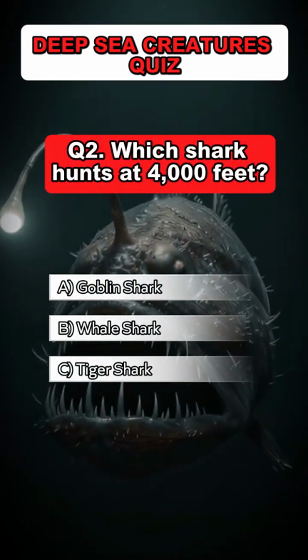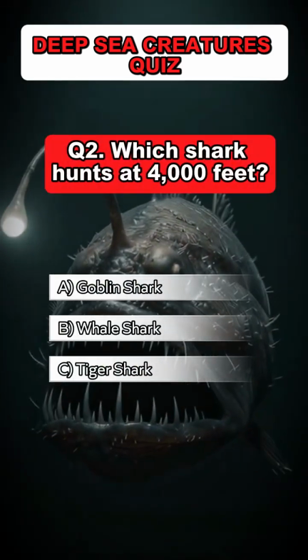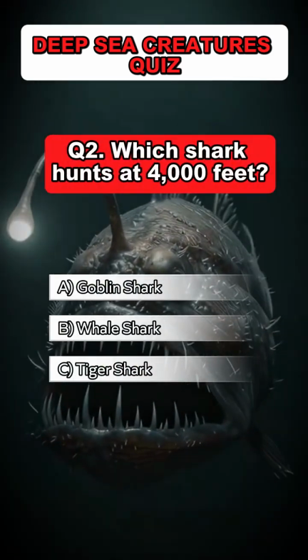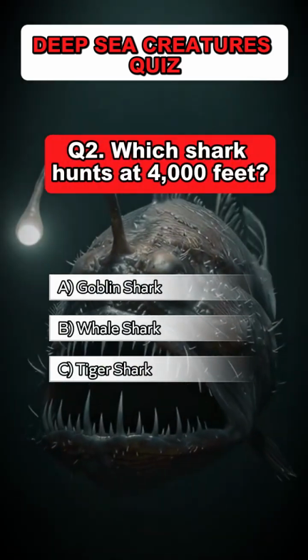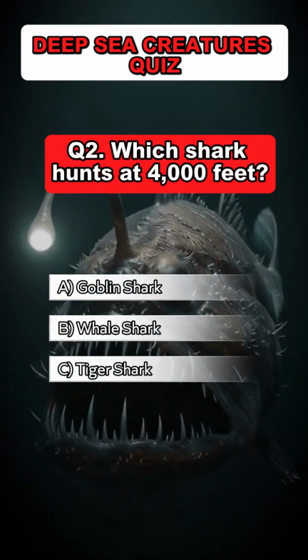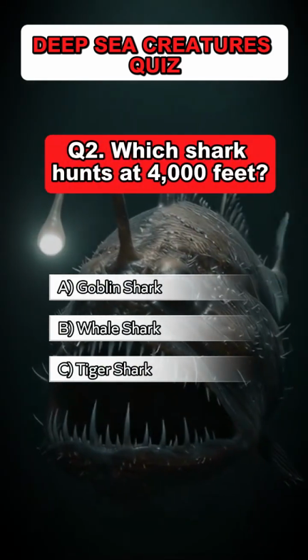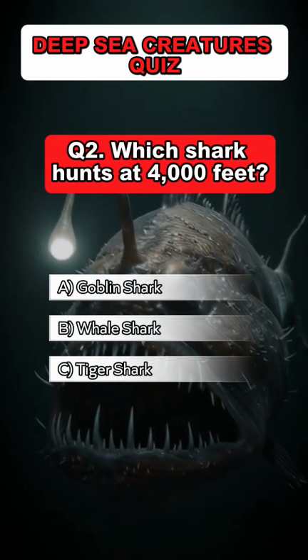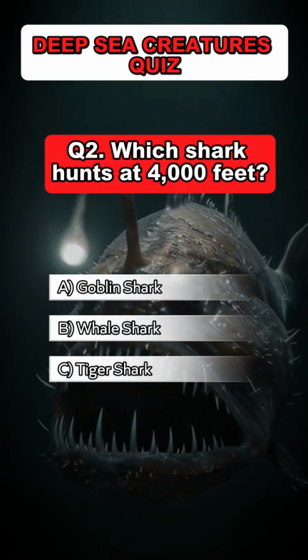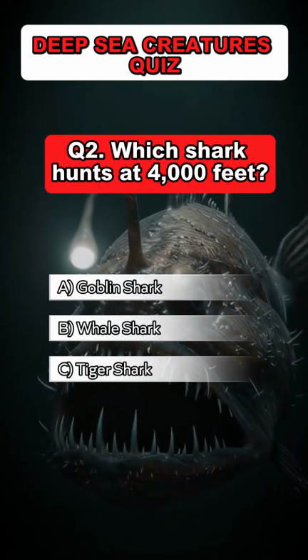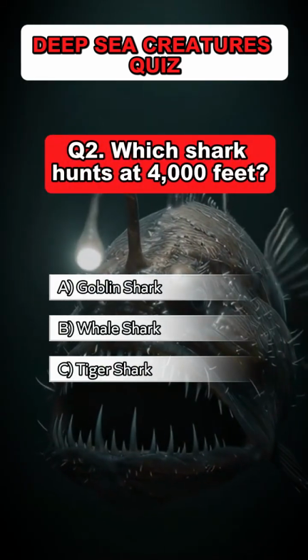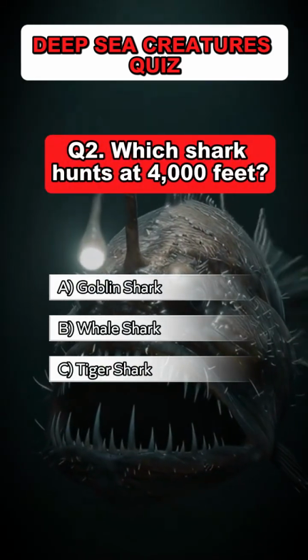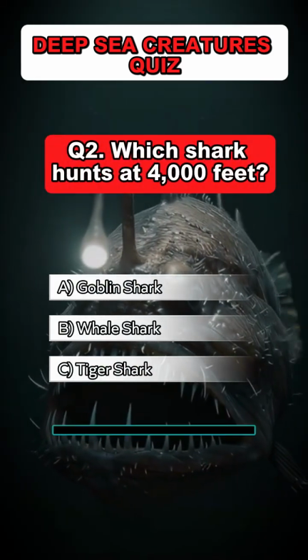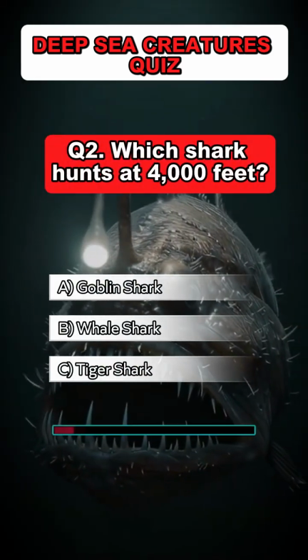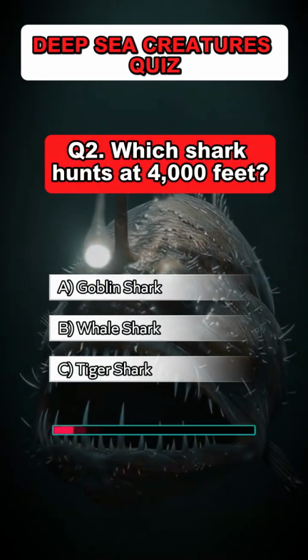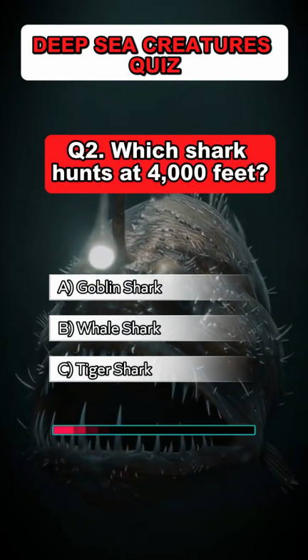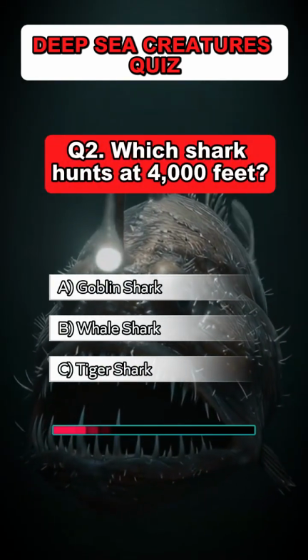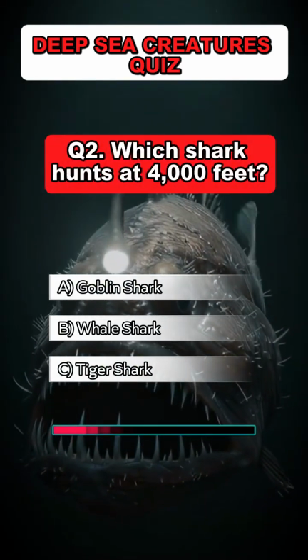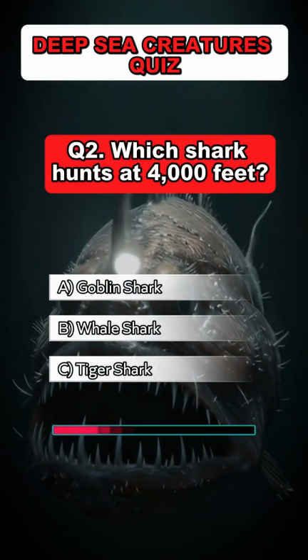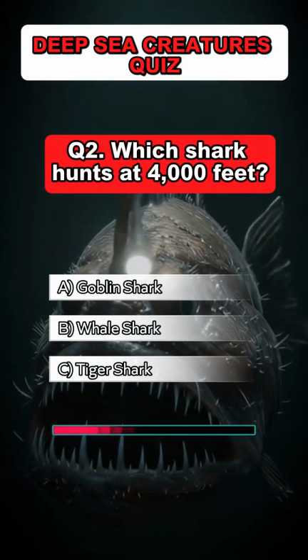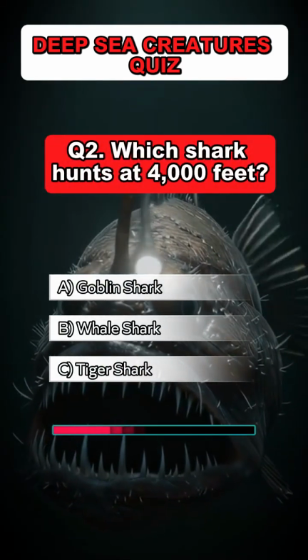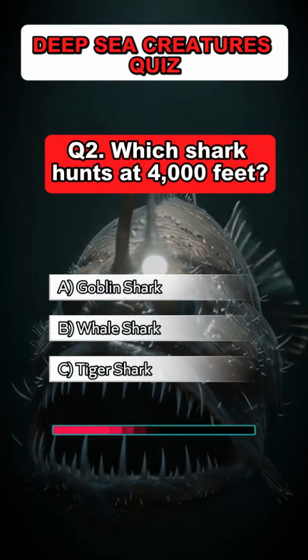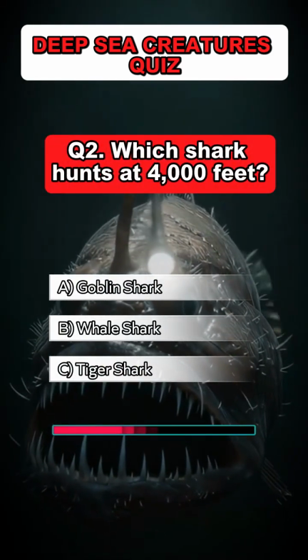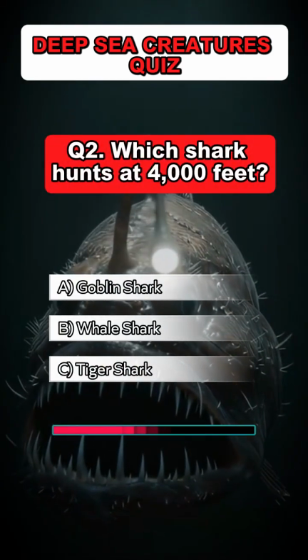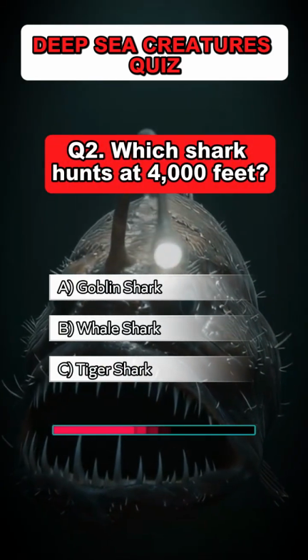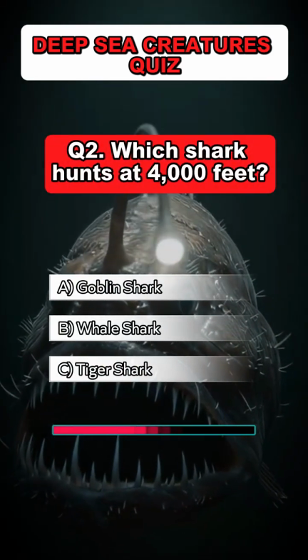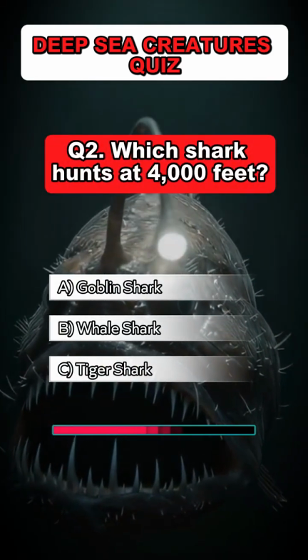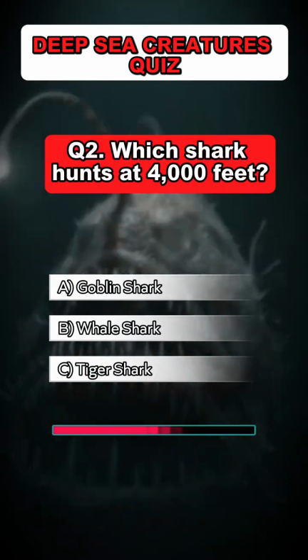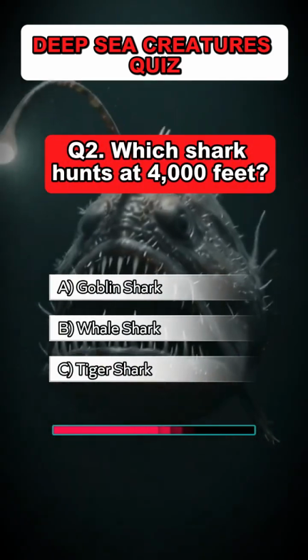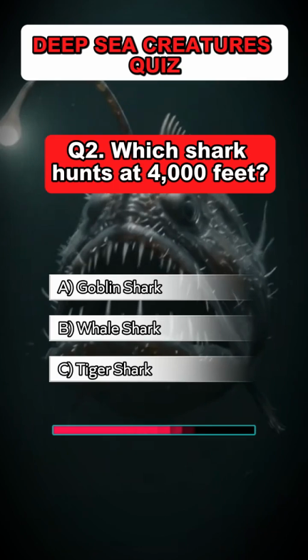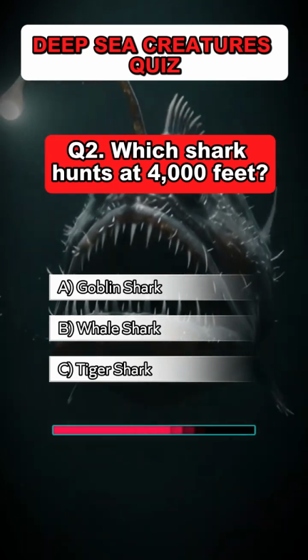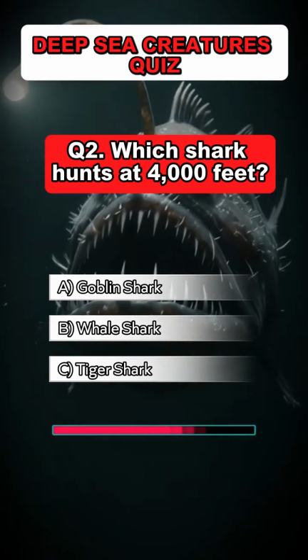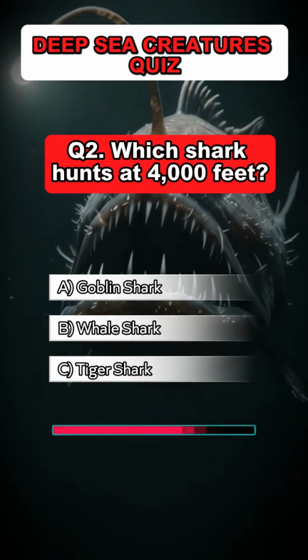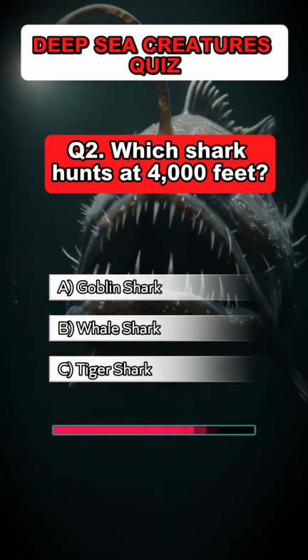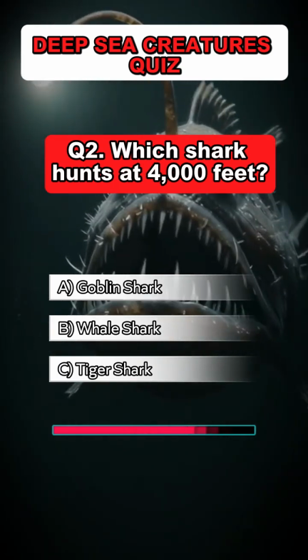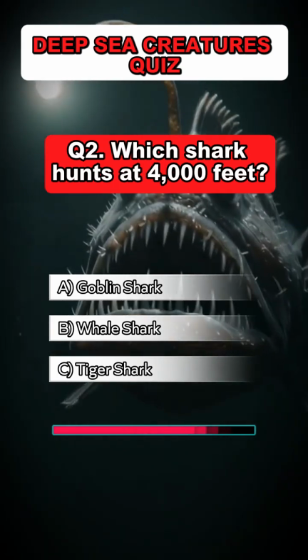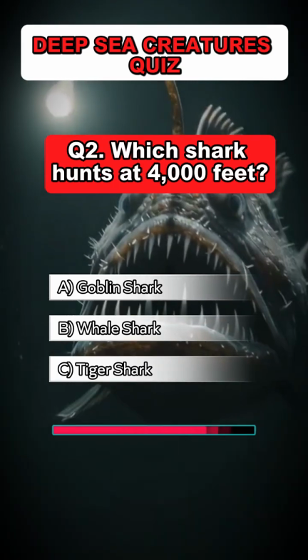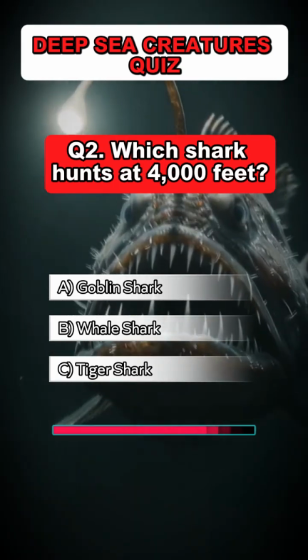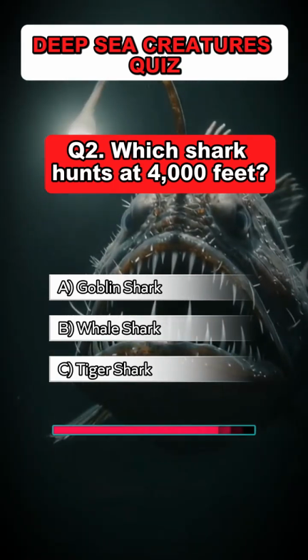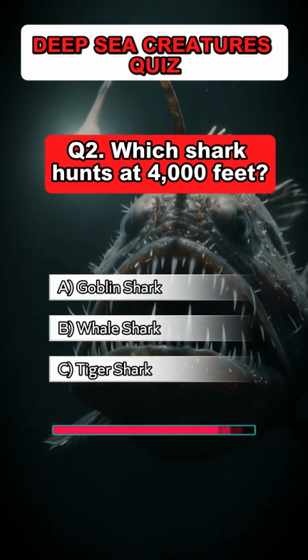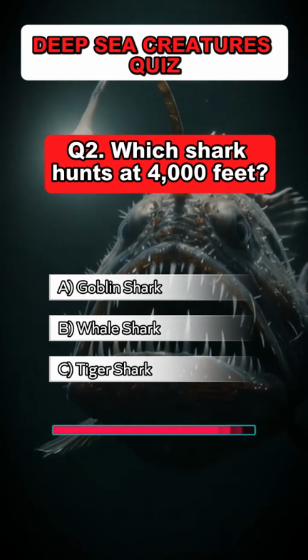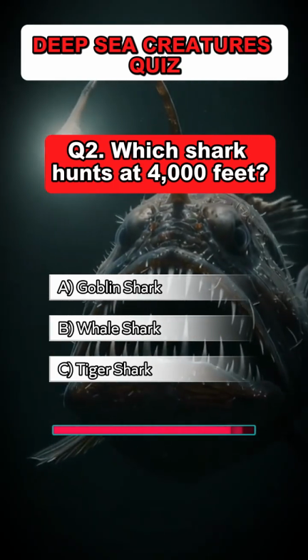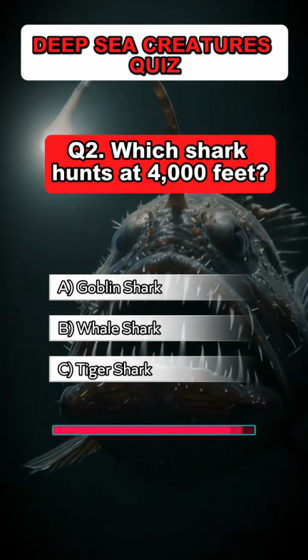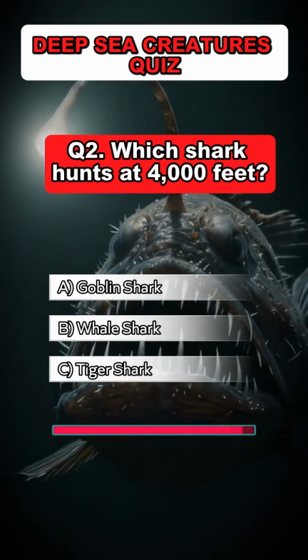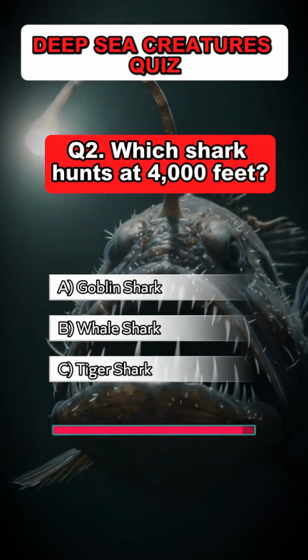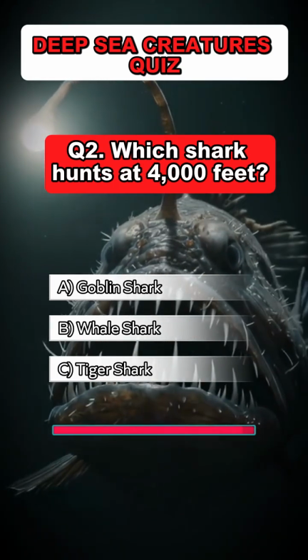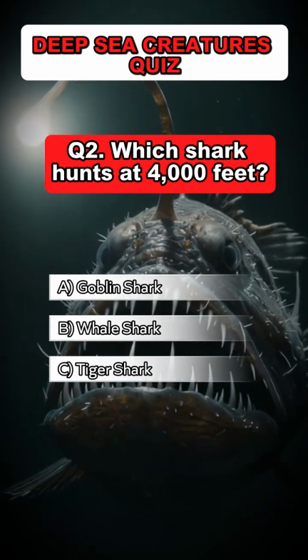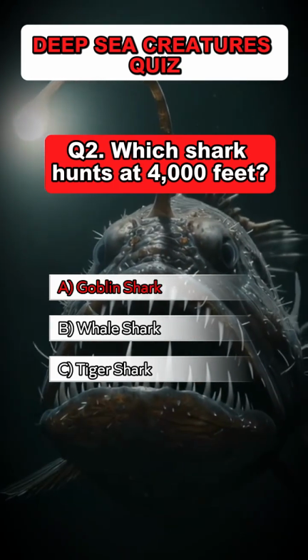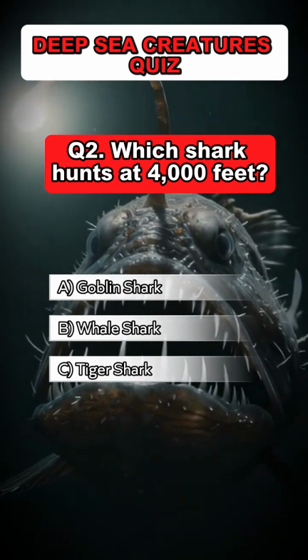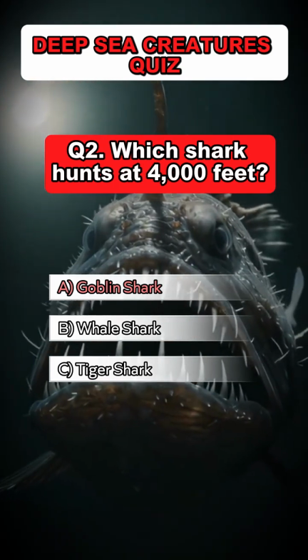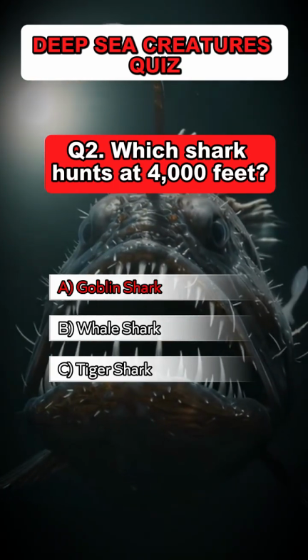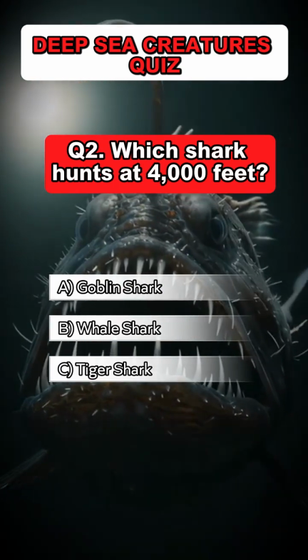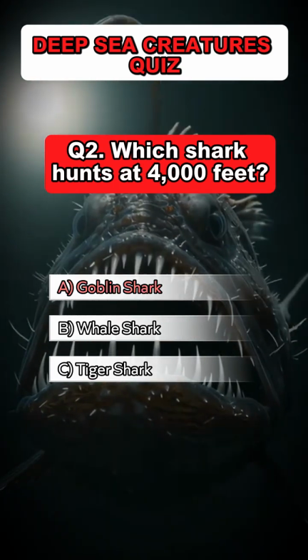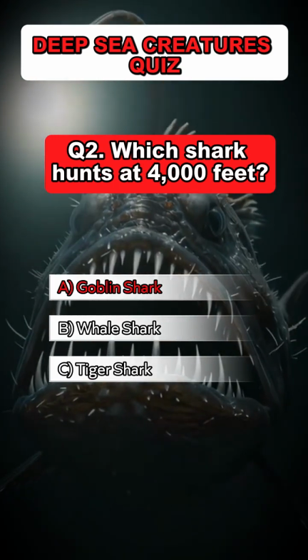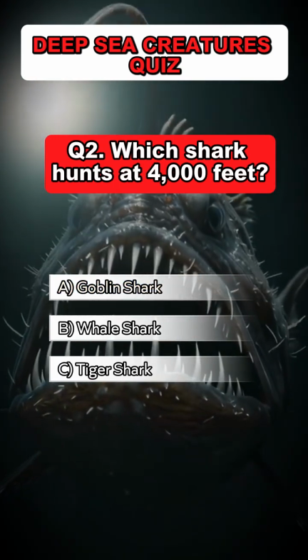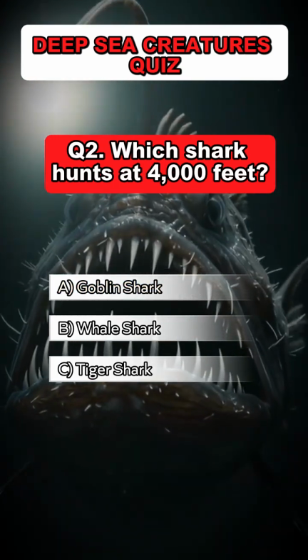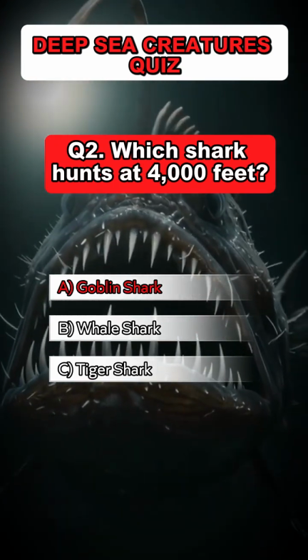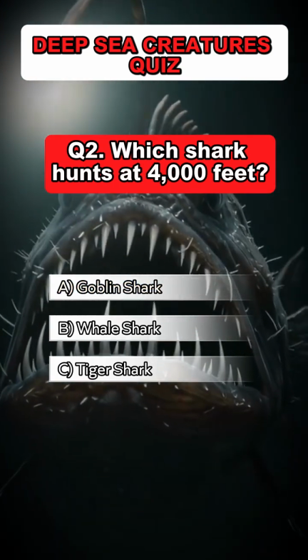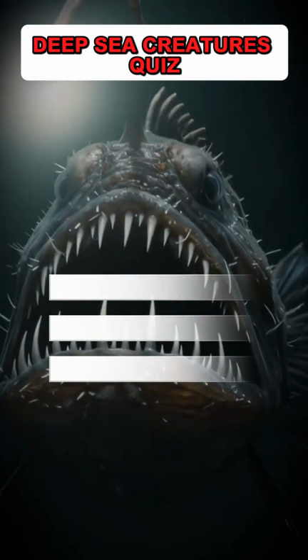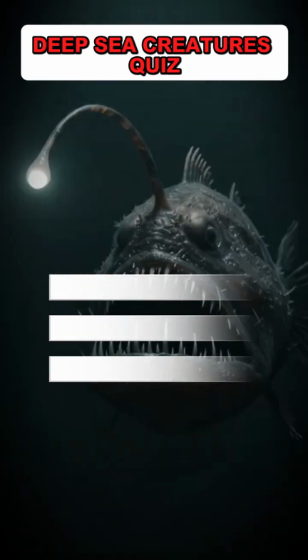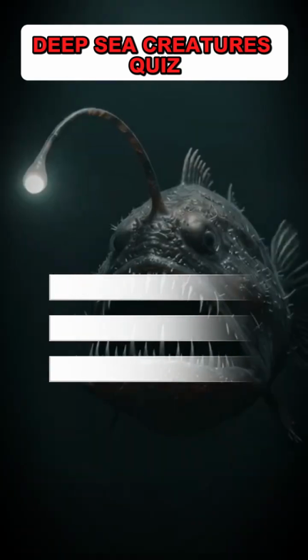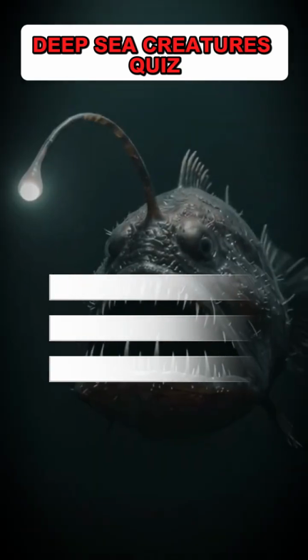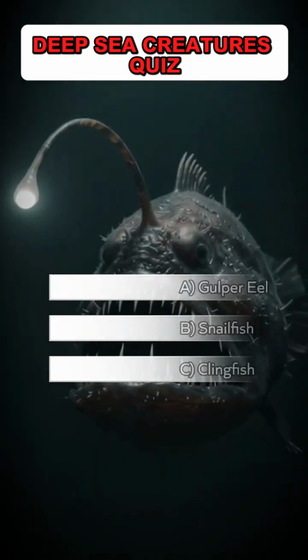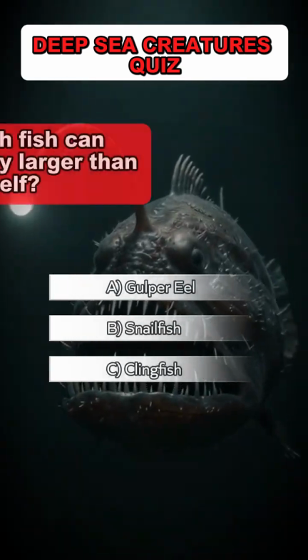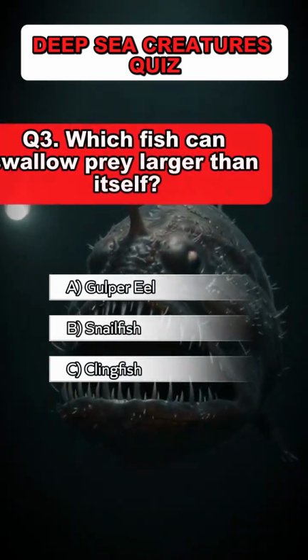Question 2: Which shark hunts at 4,000 feet? Answer: A. Goblin shark.